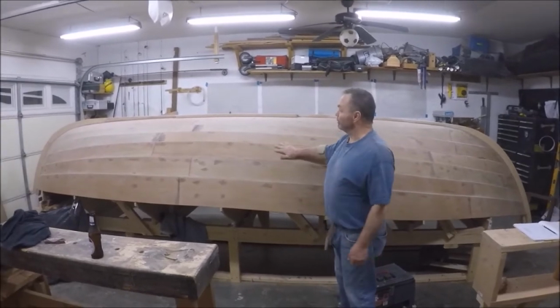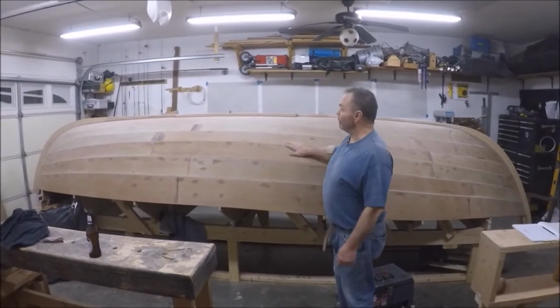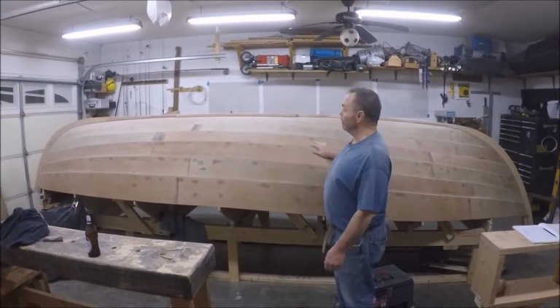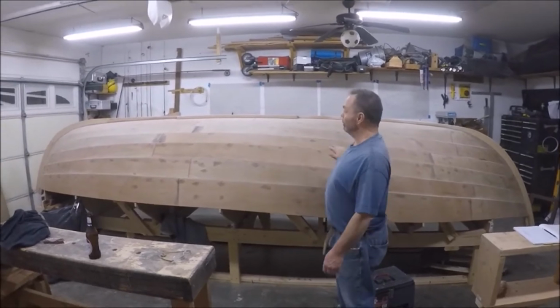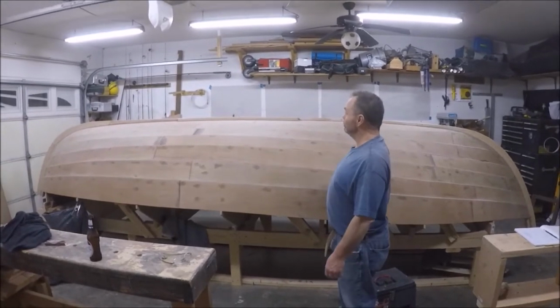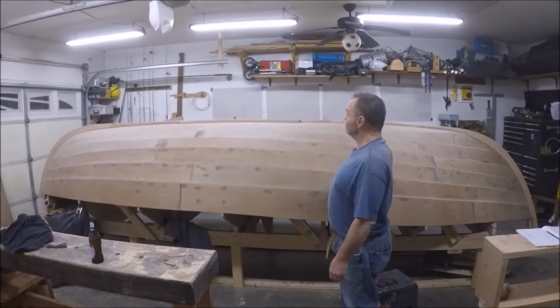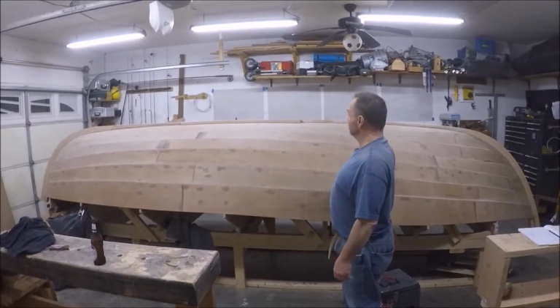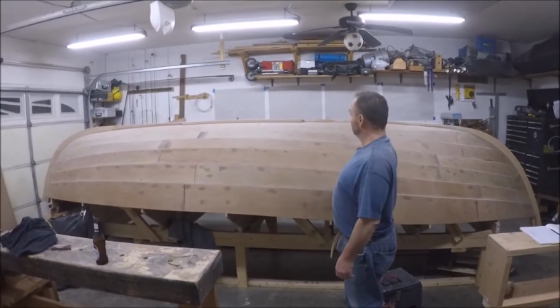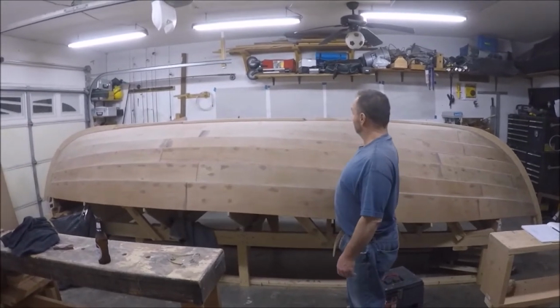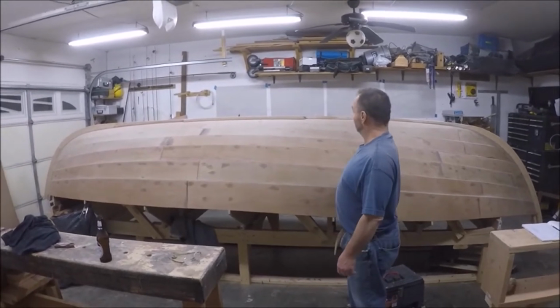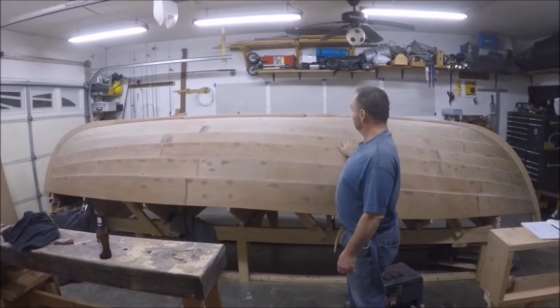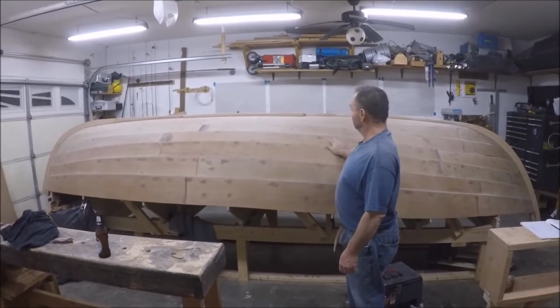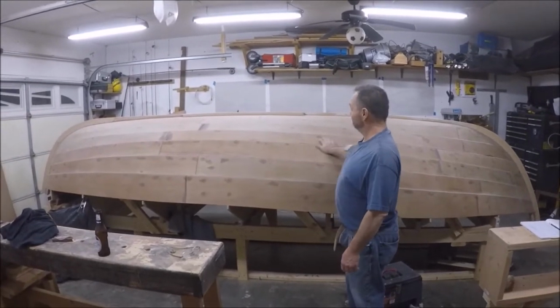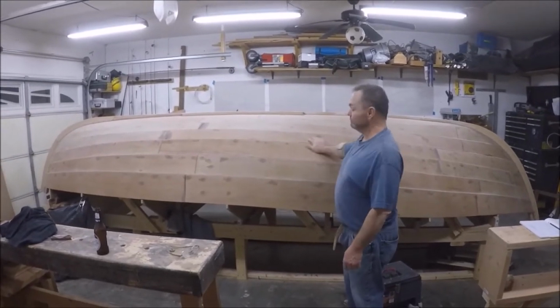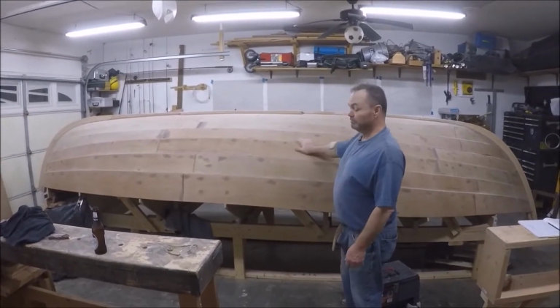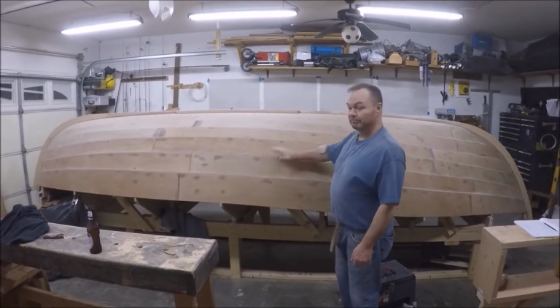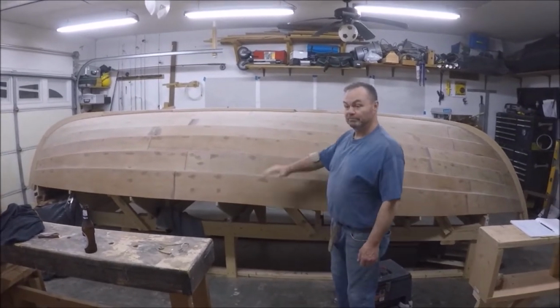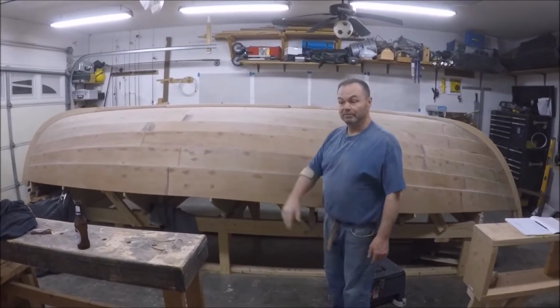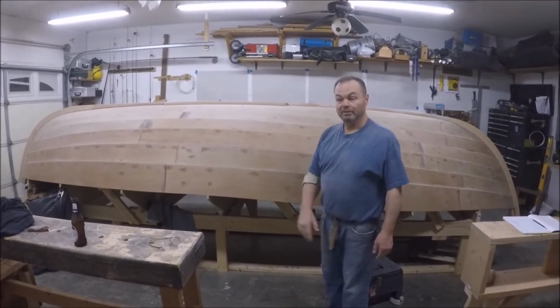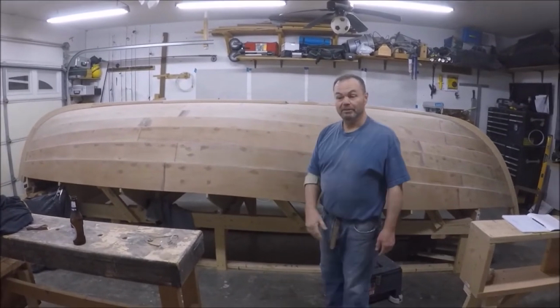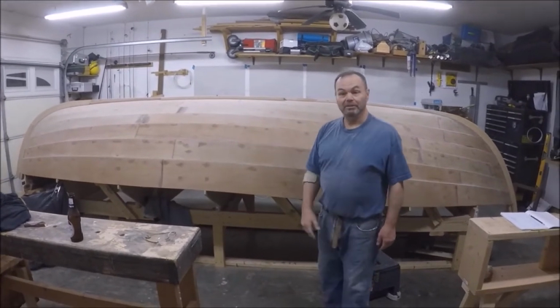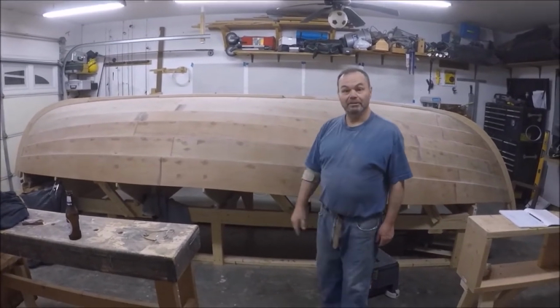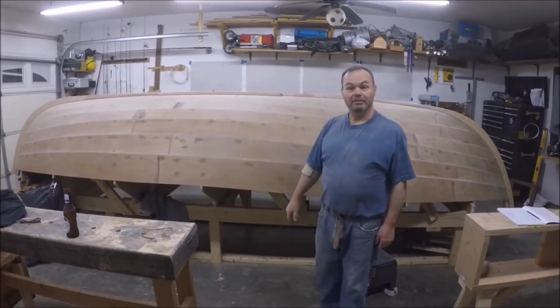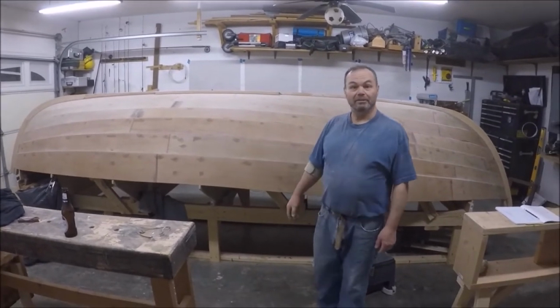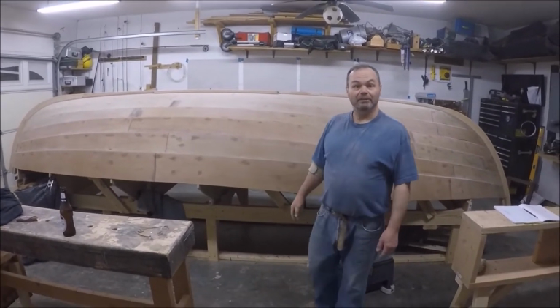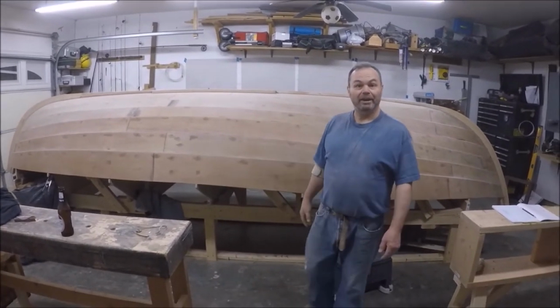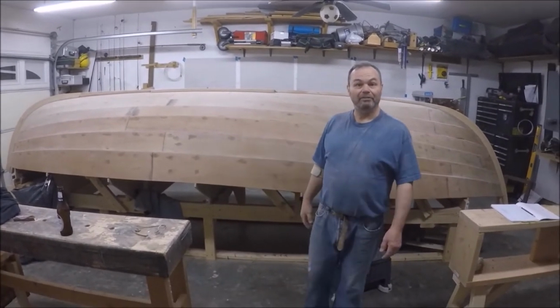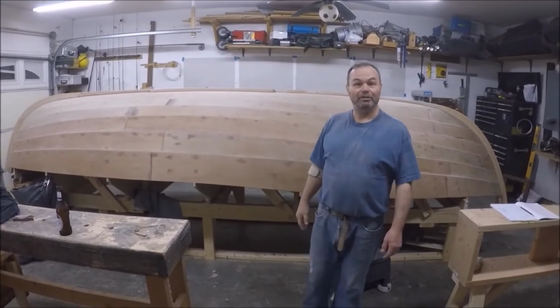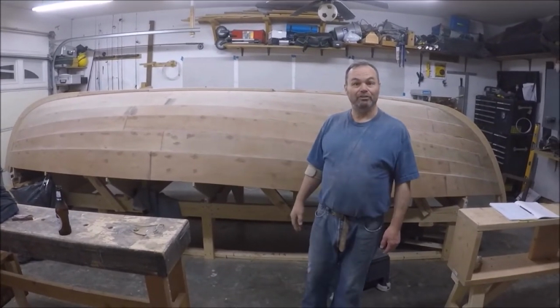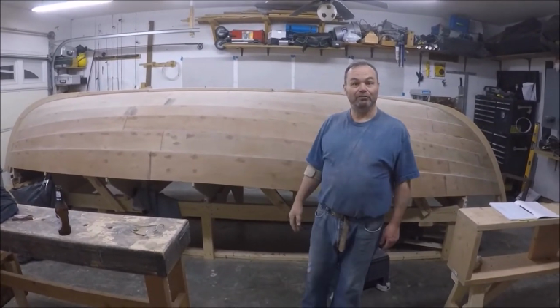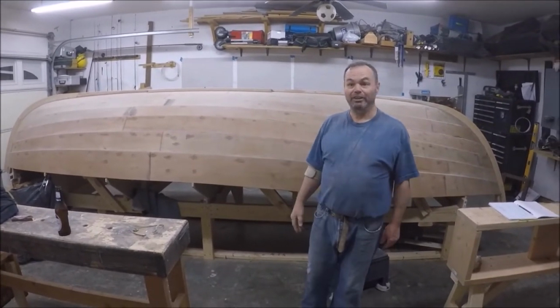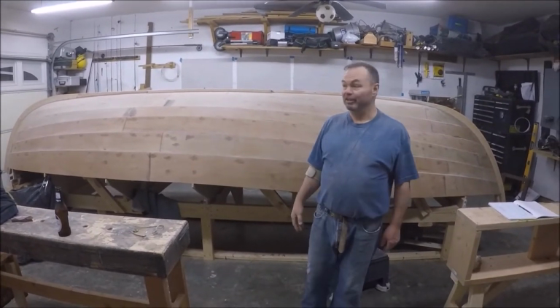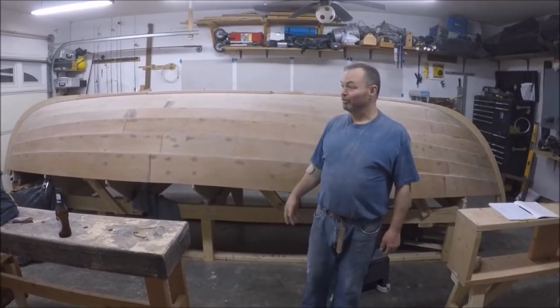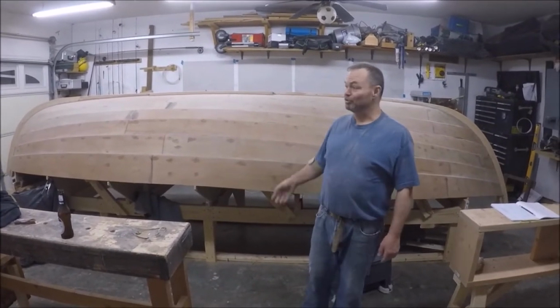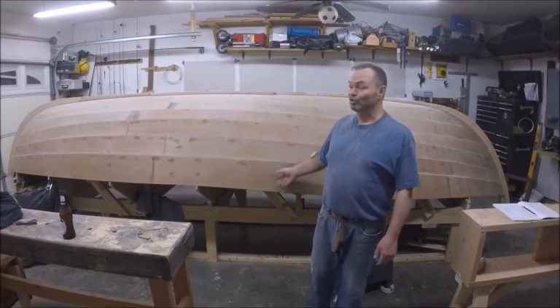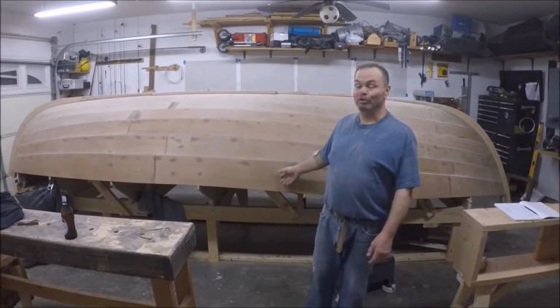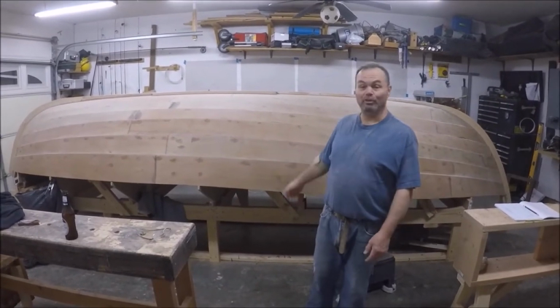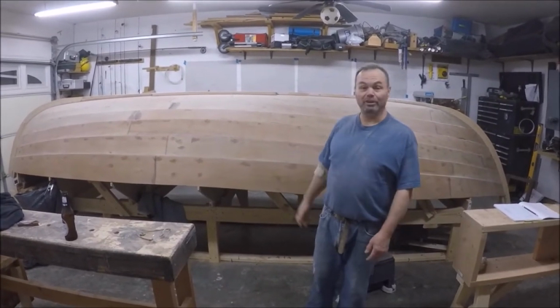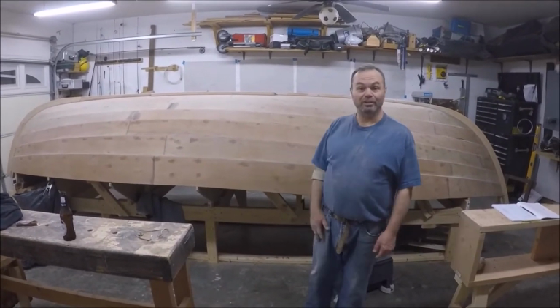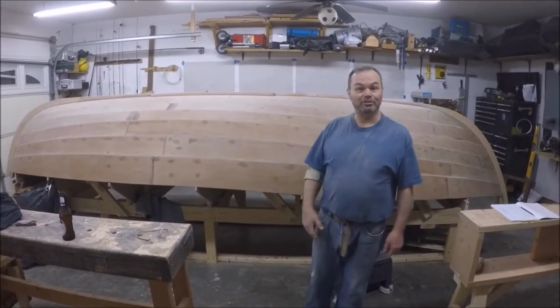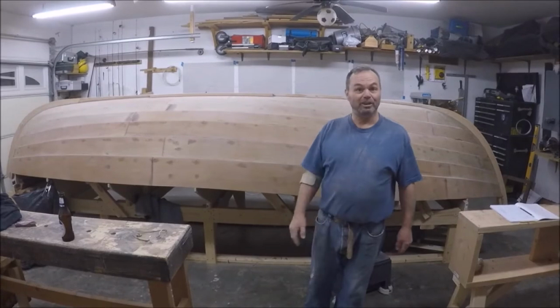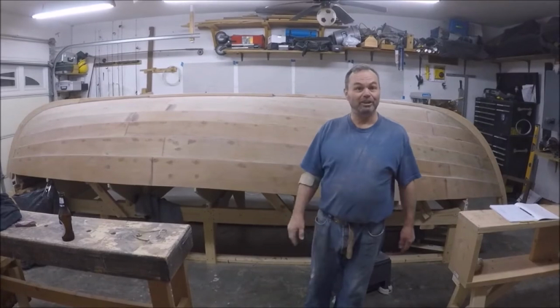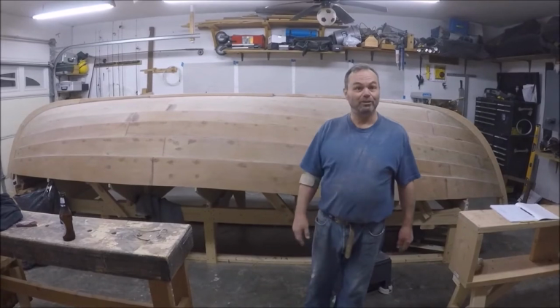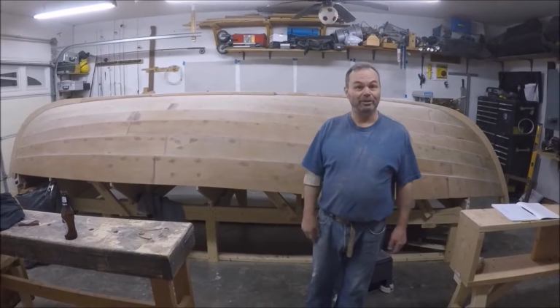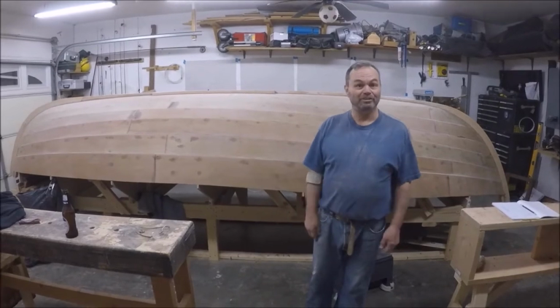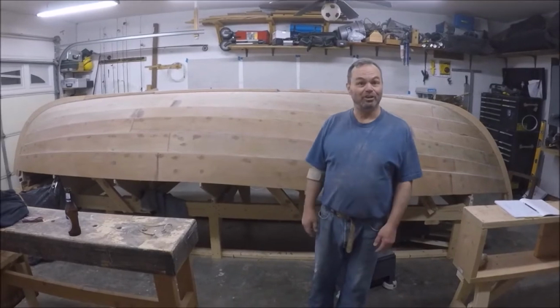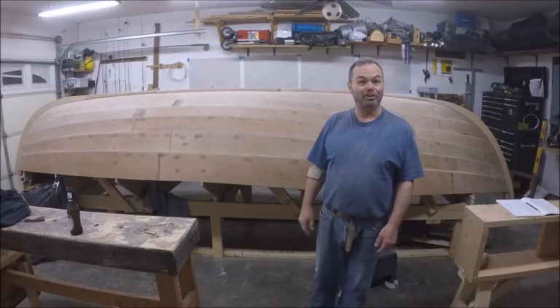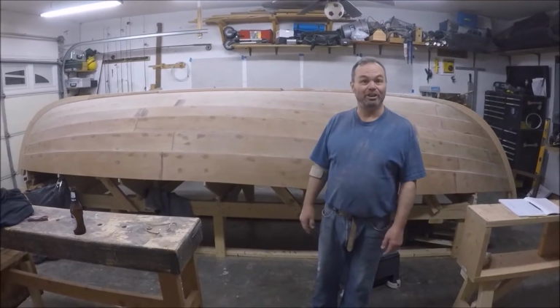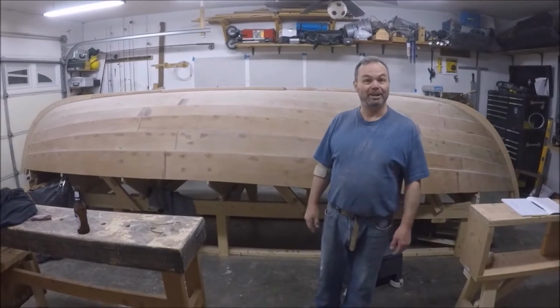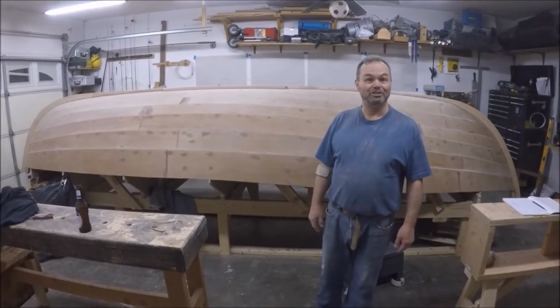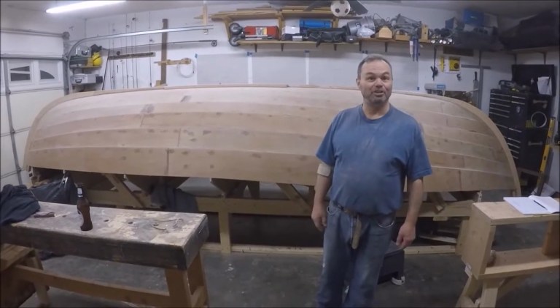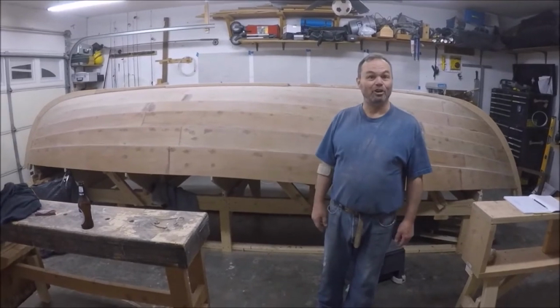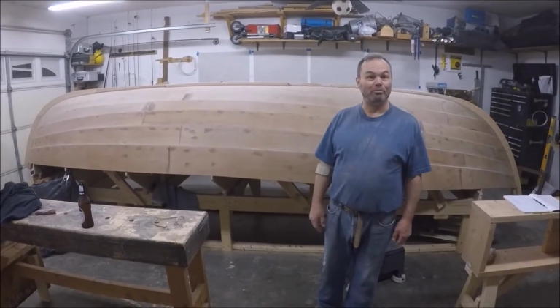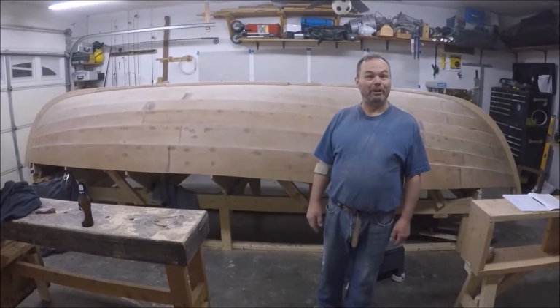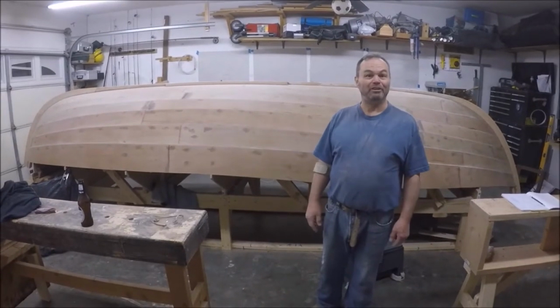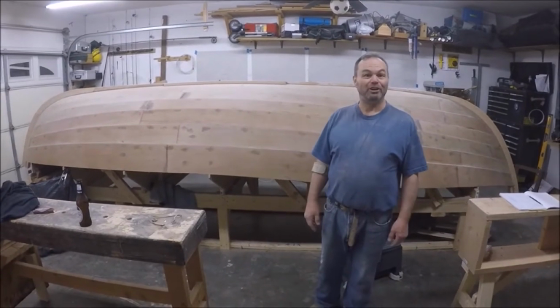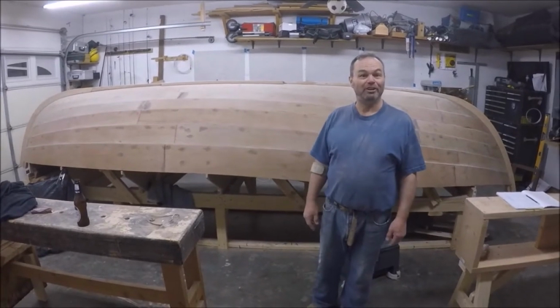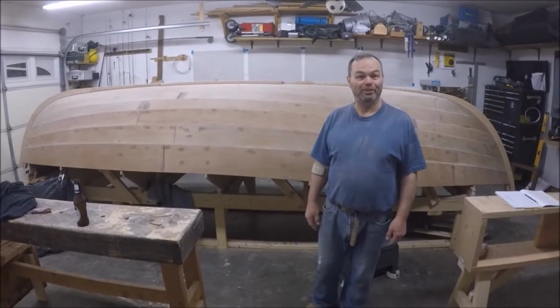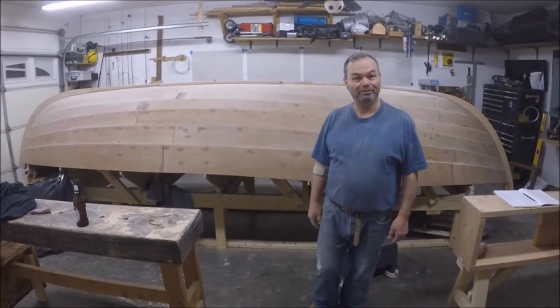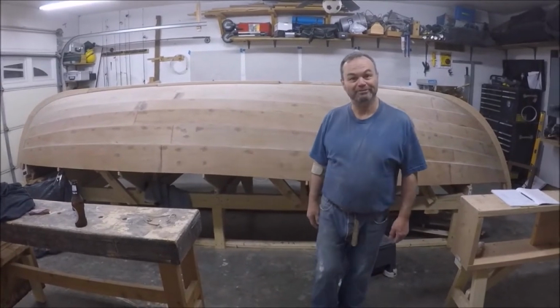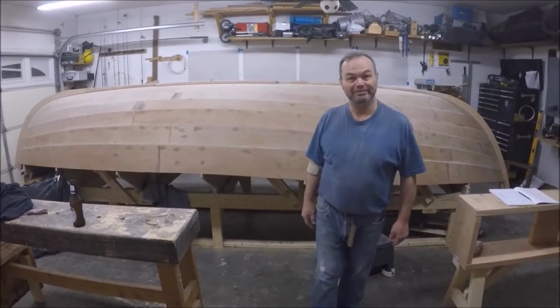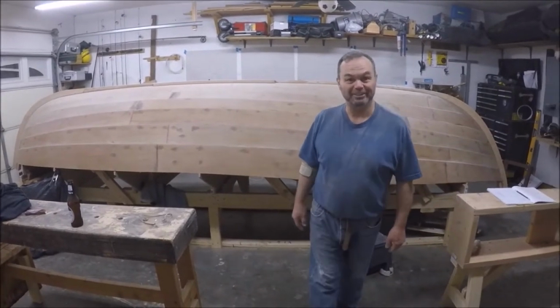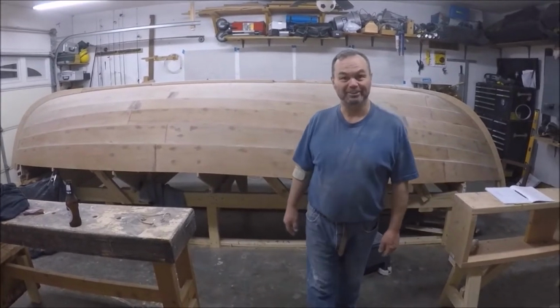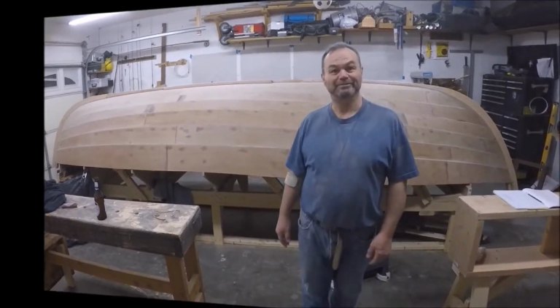Tomorrow we'll have another video and show you what it looks like when it's all a nice dark brown color.